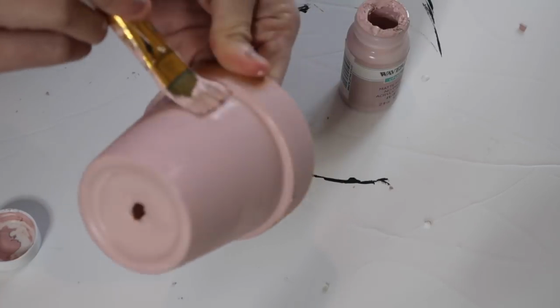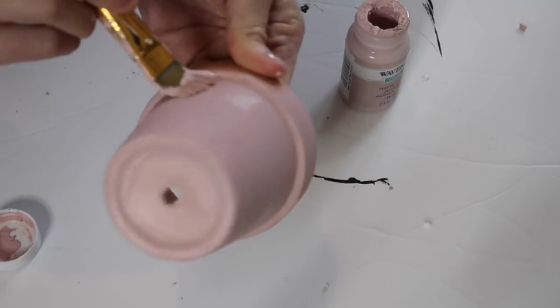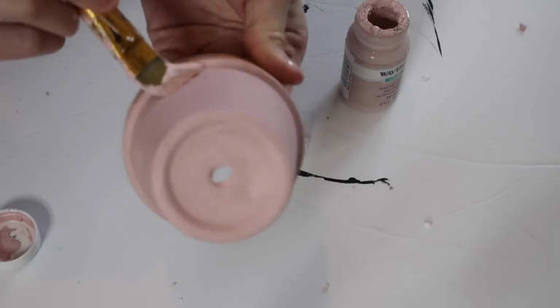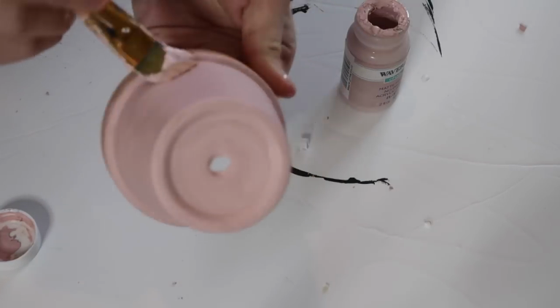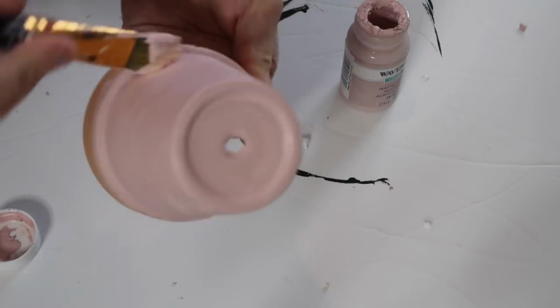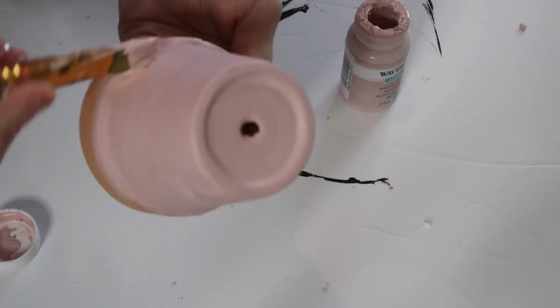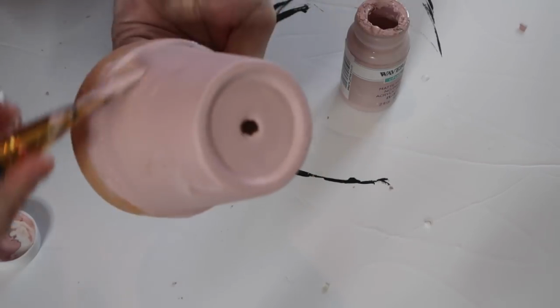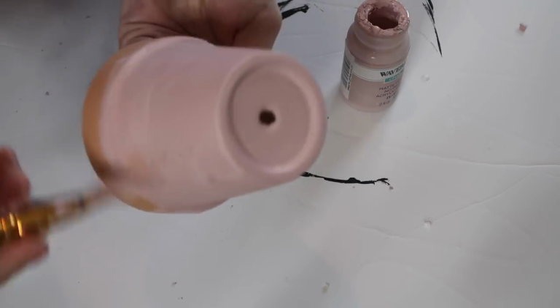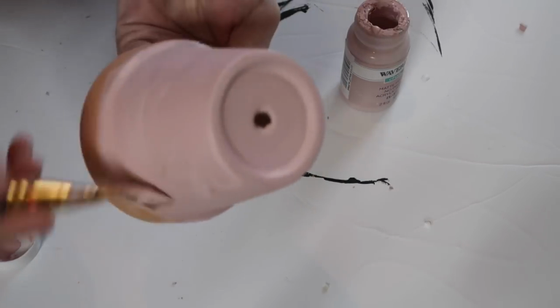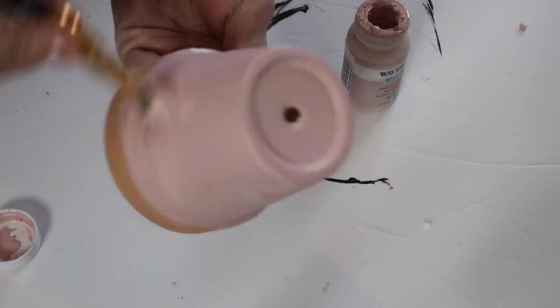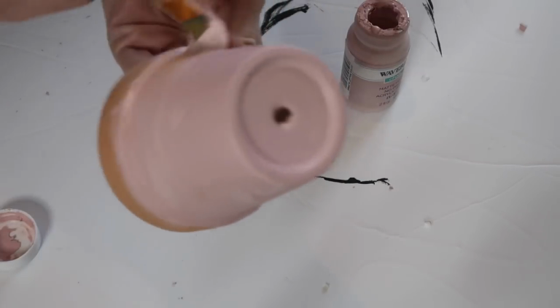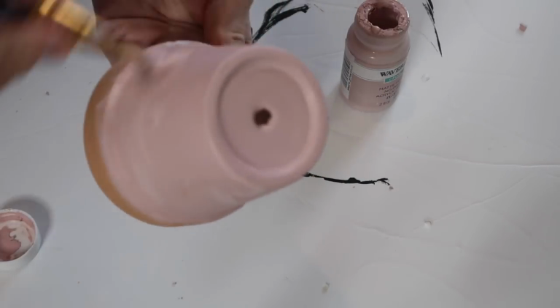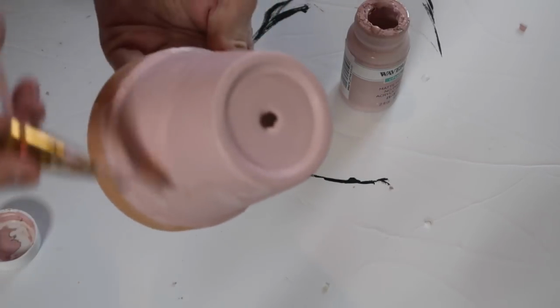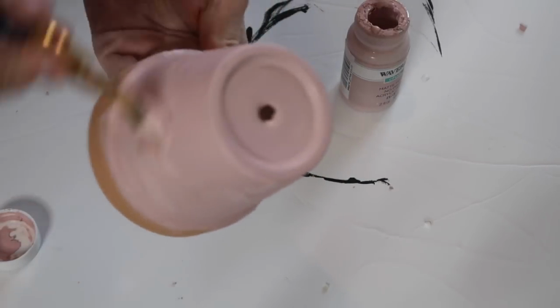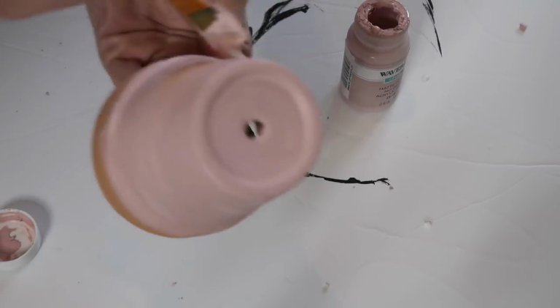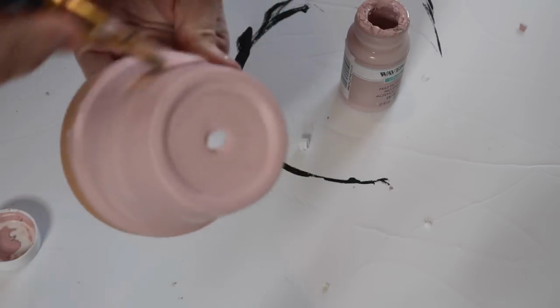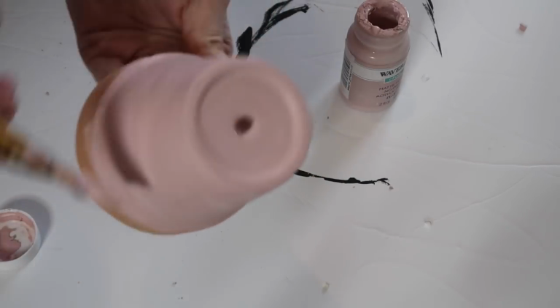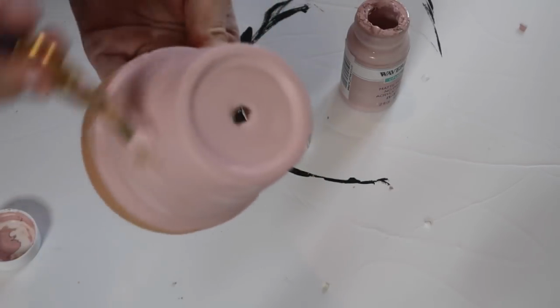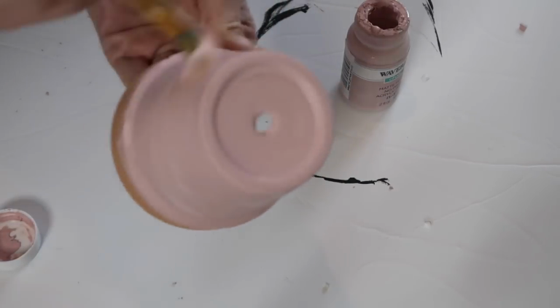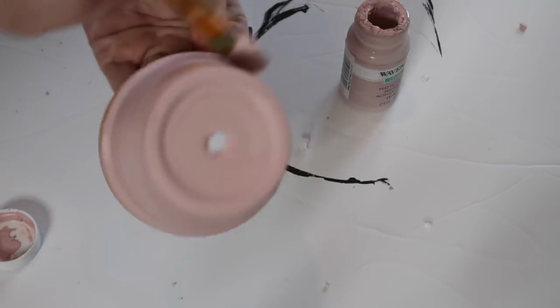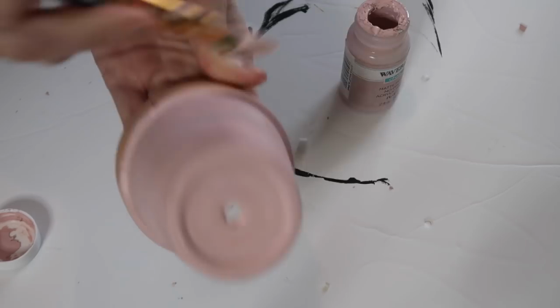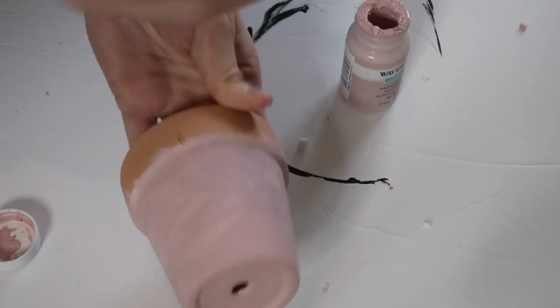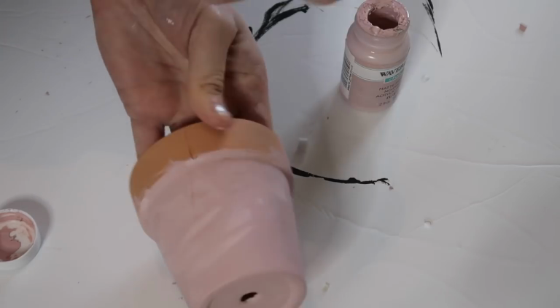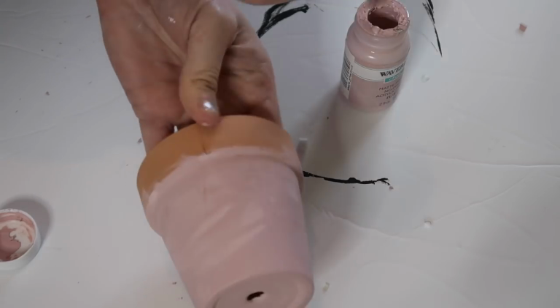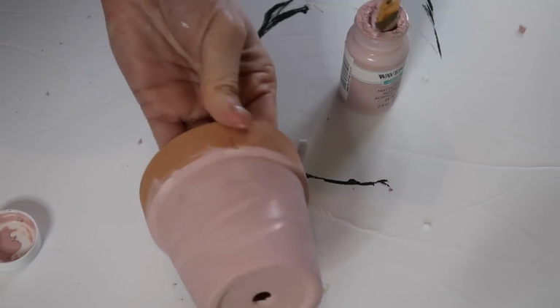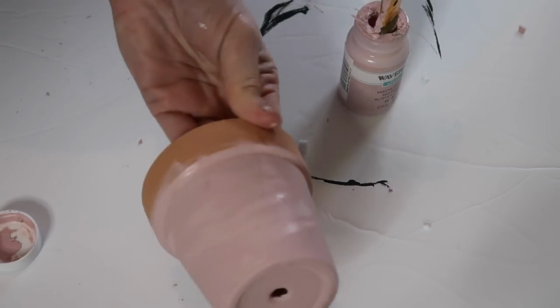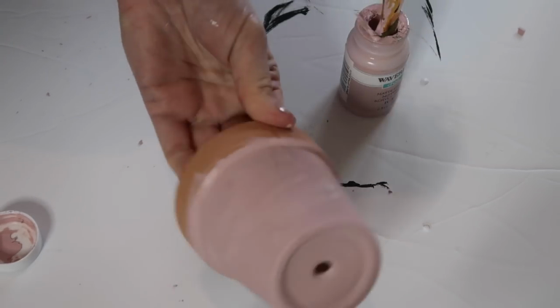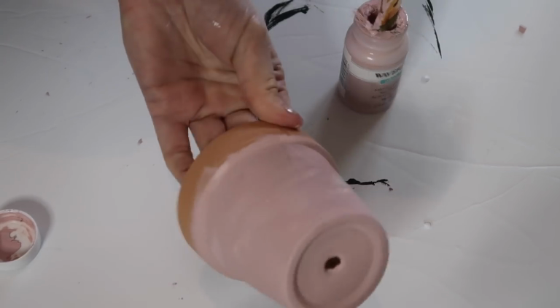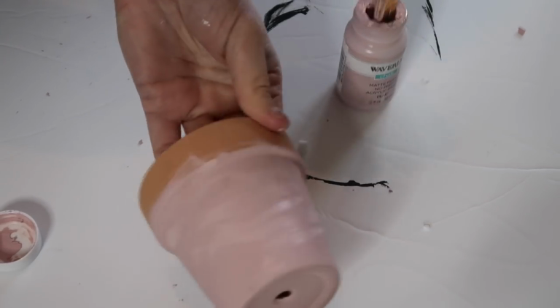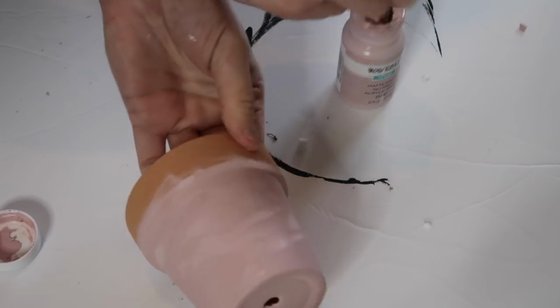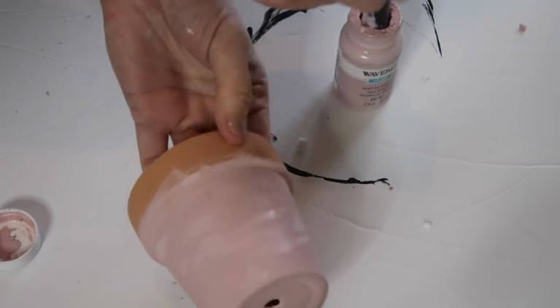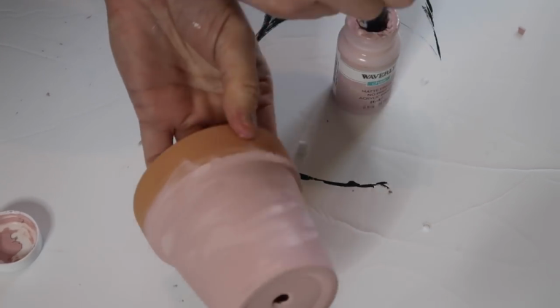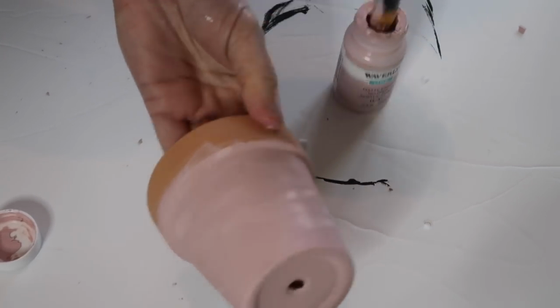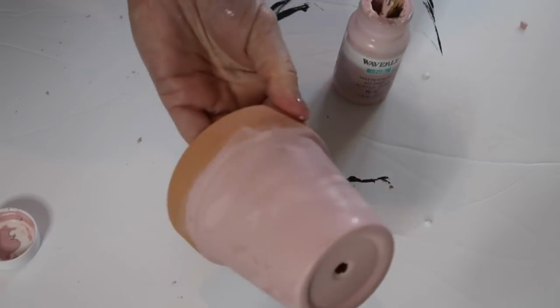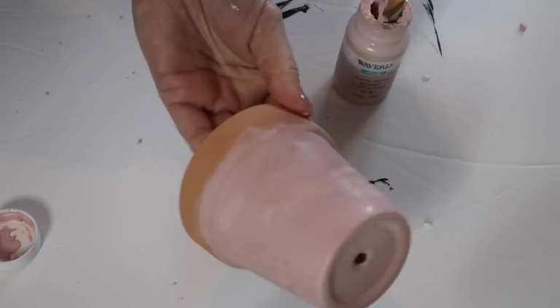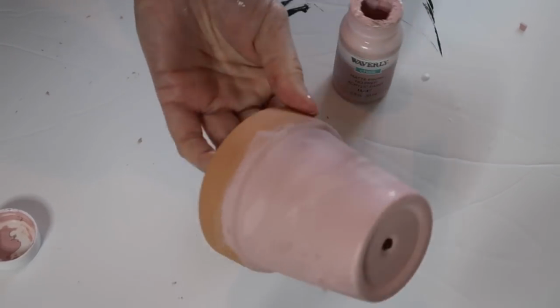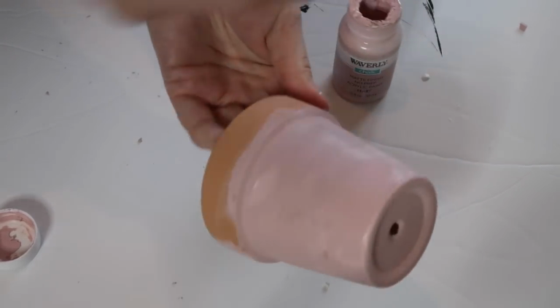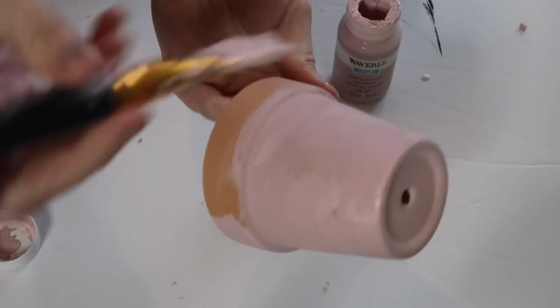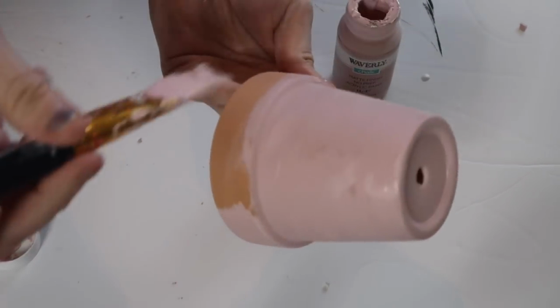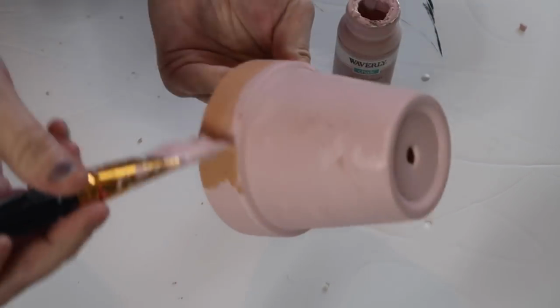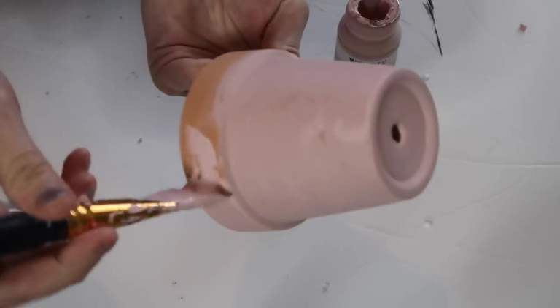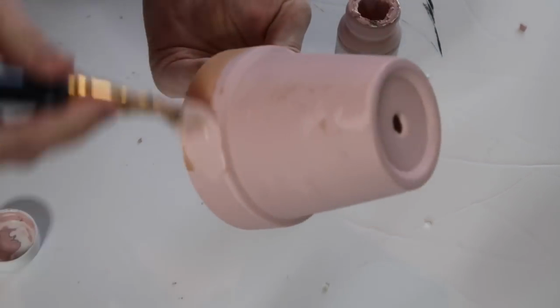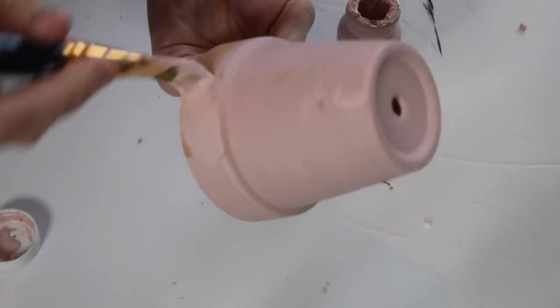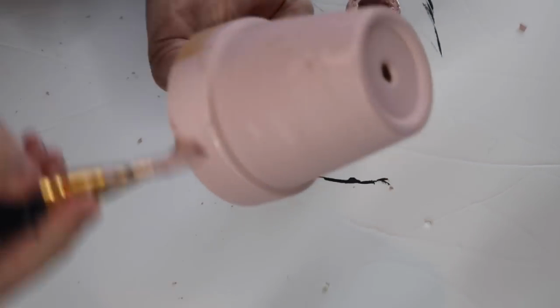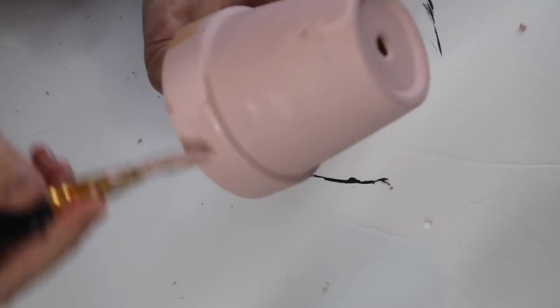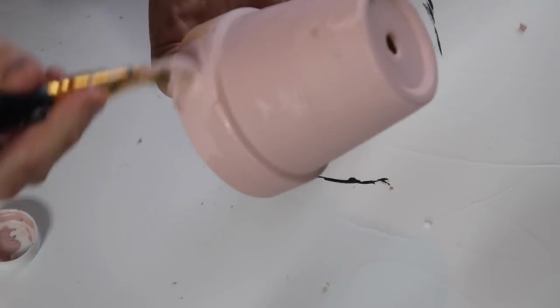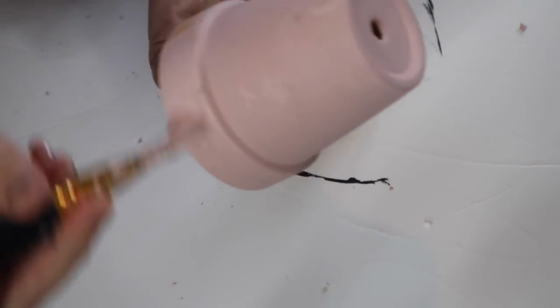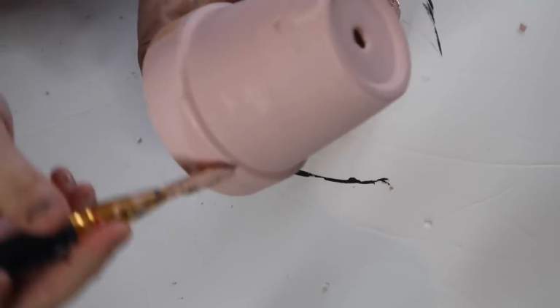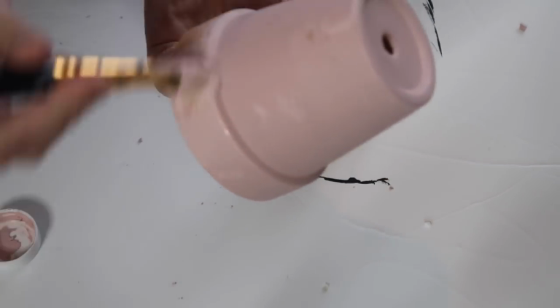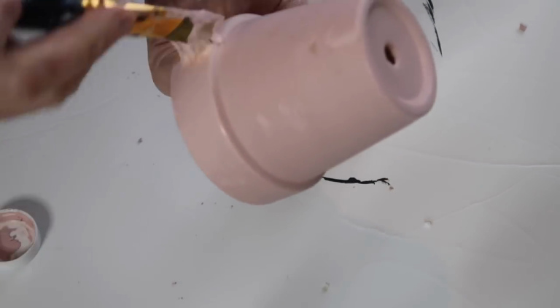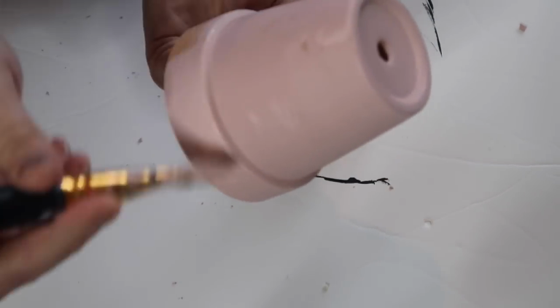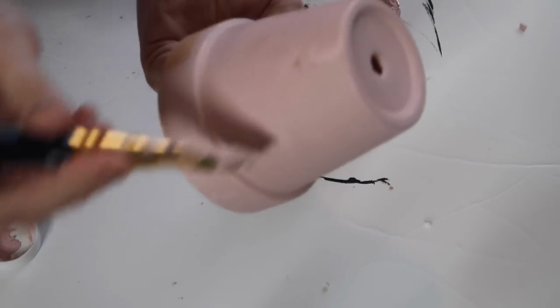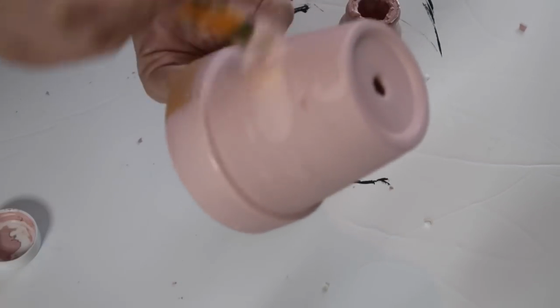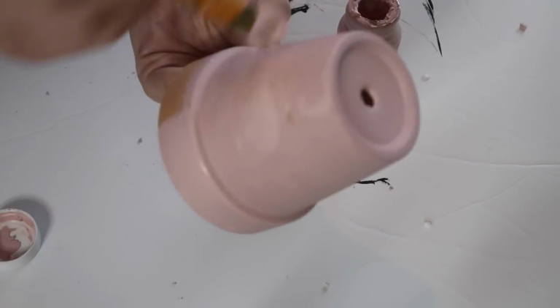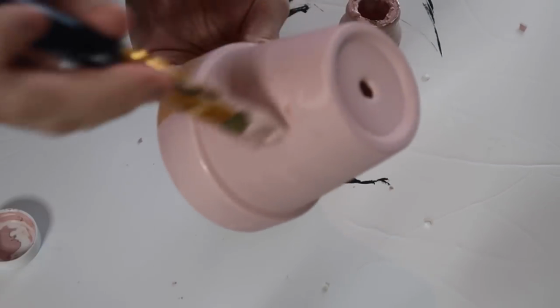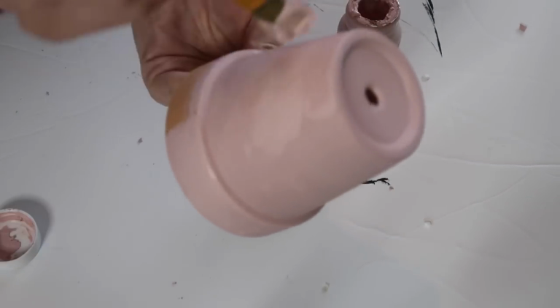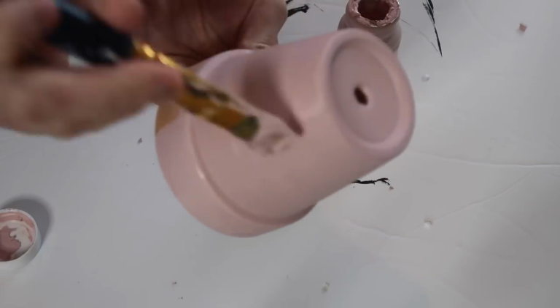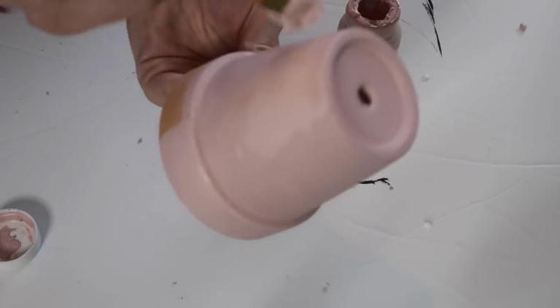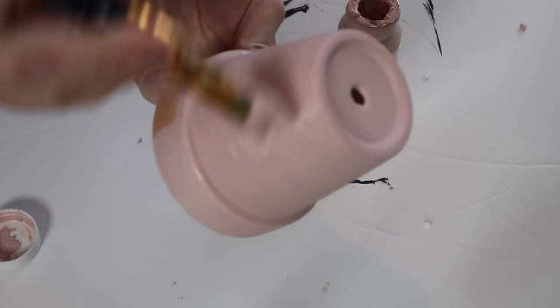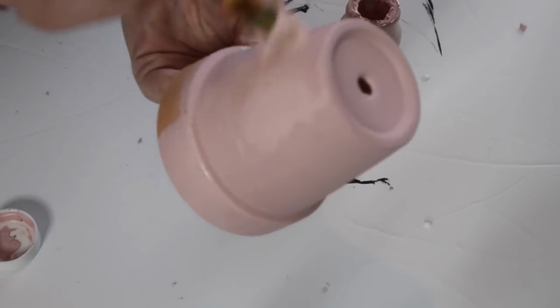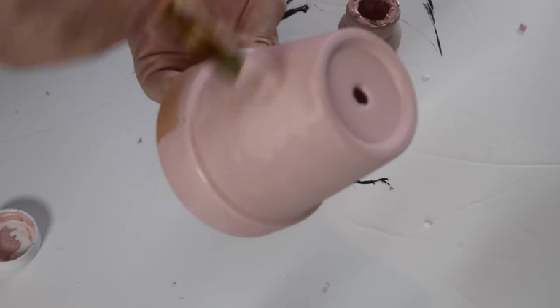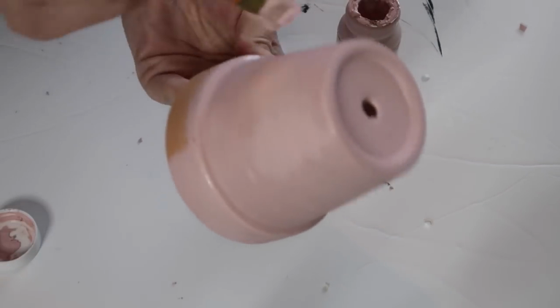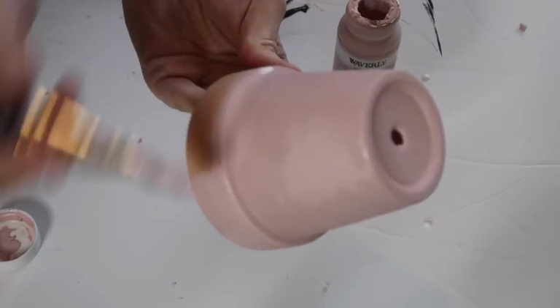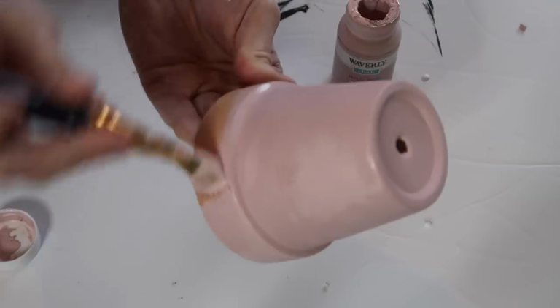I picked up these terracotta pots from Dollar Tree as well and they are the medium size. I can't remember exactly what size but you get two of them for a dollar.